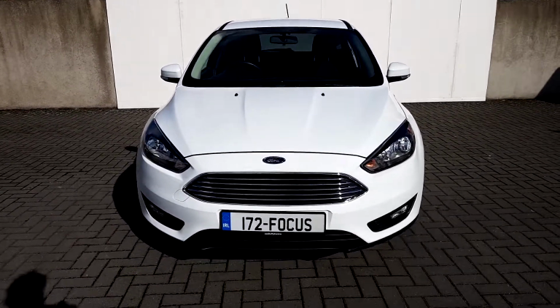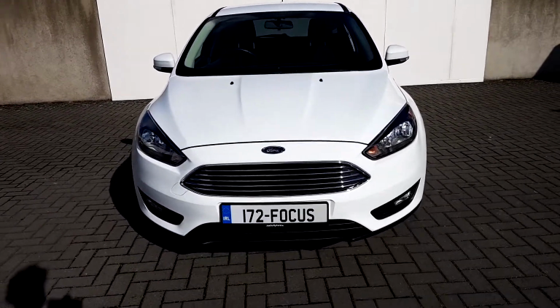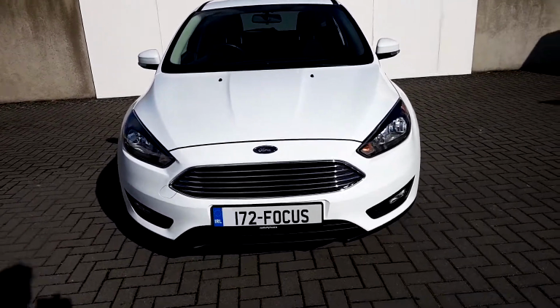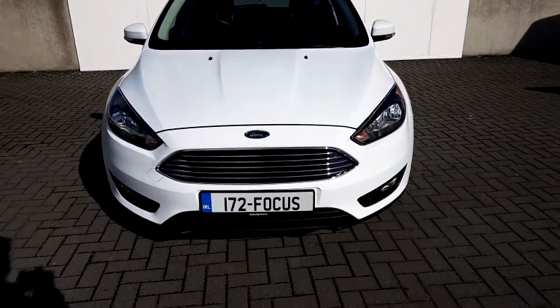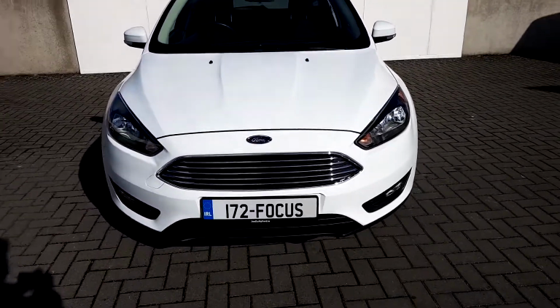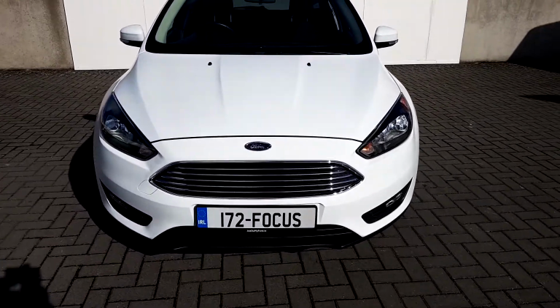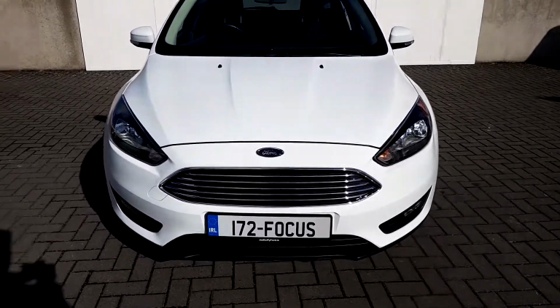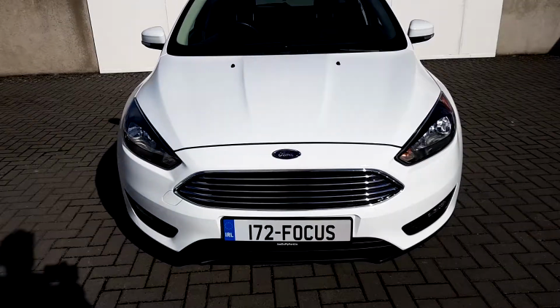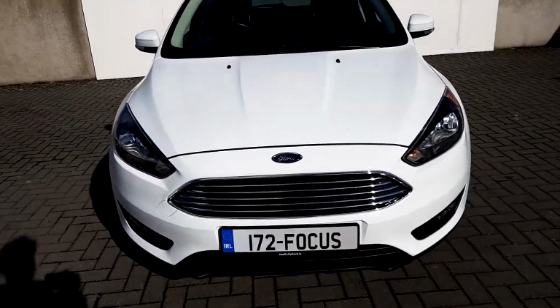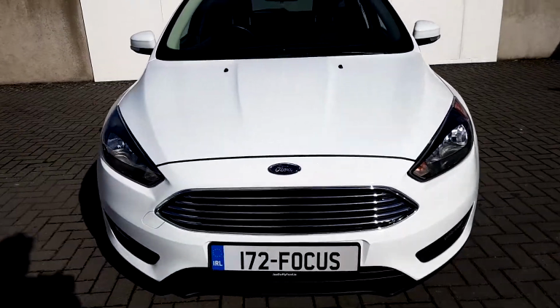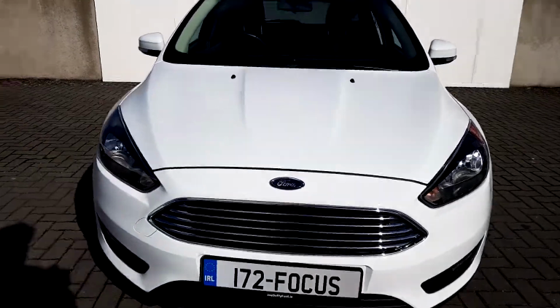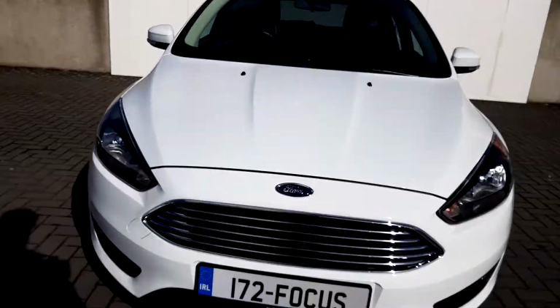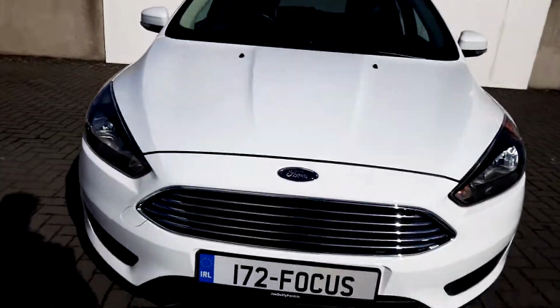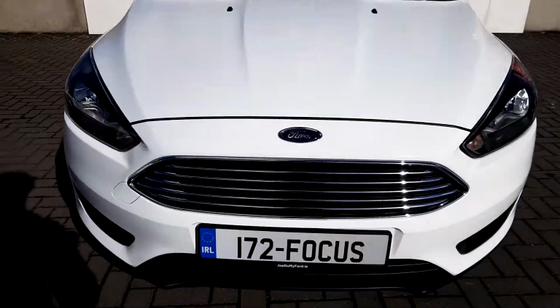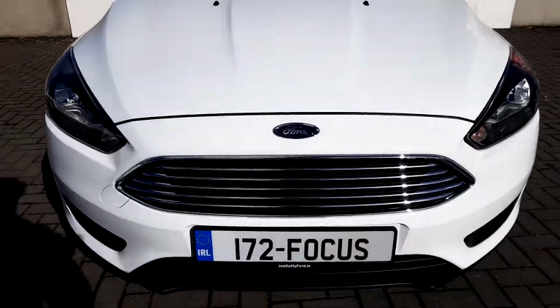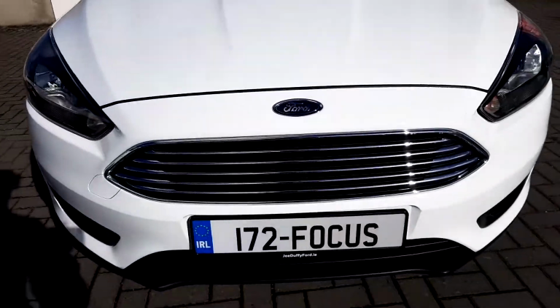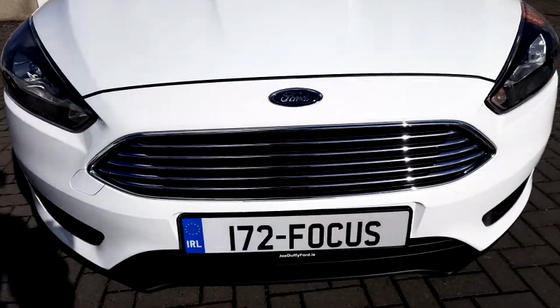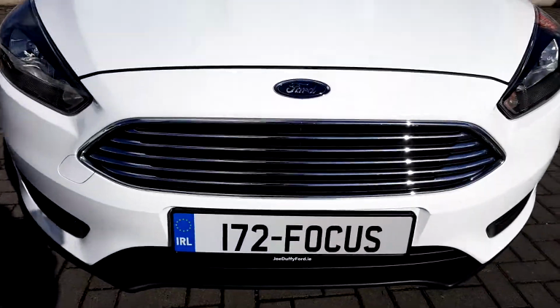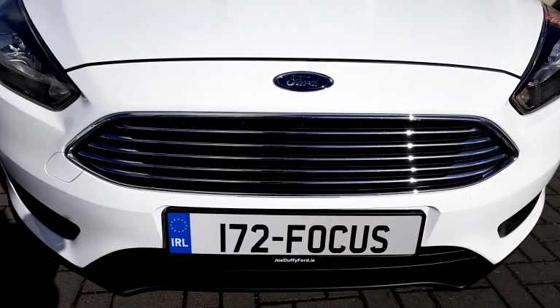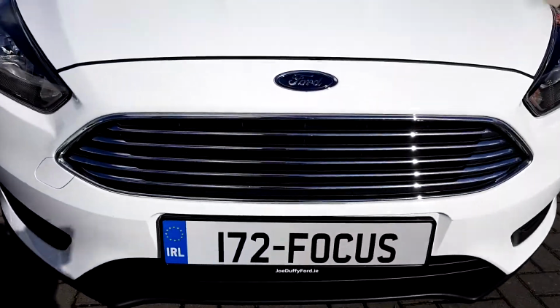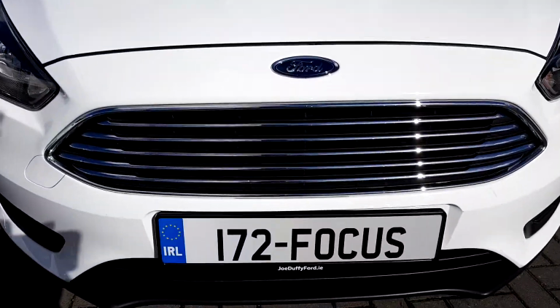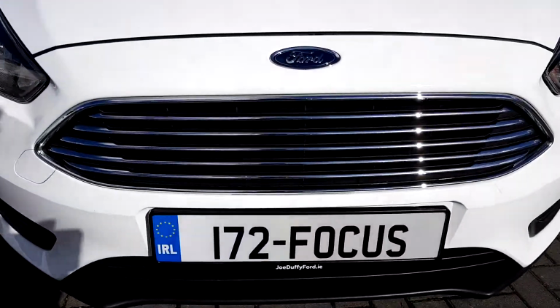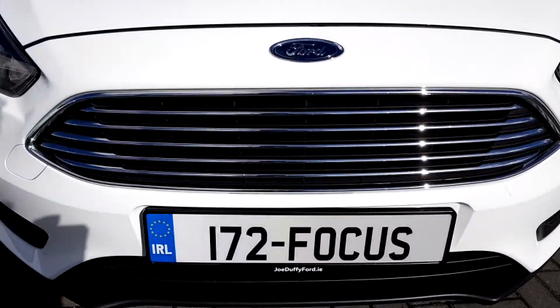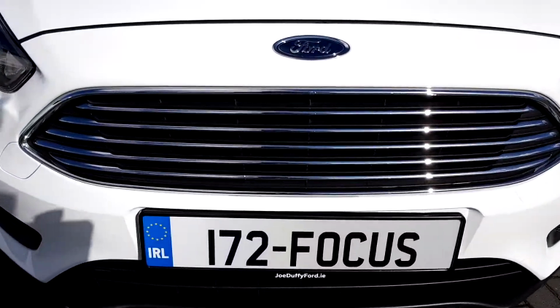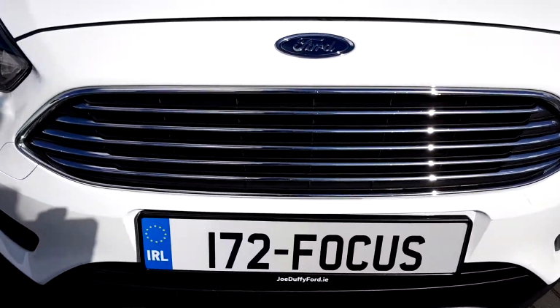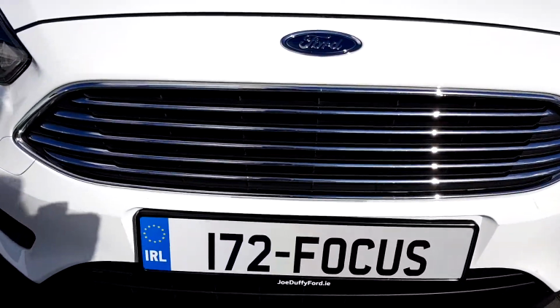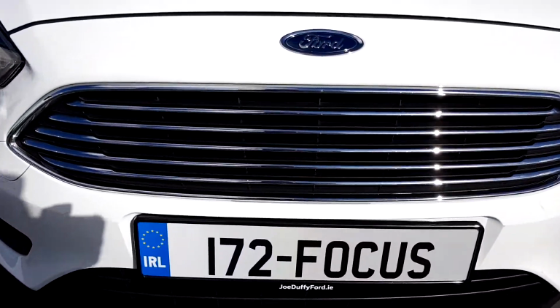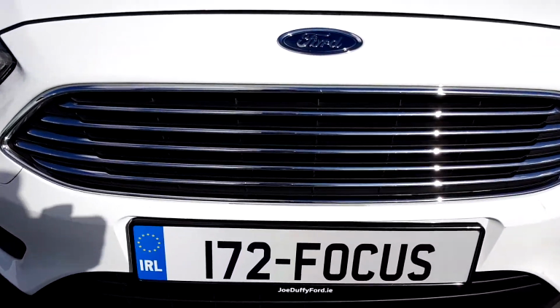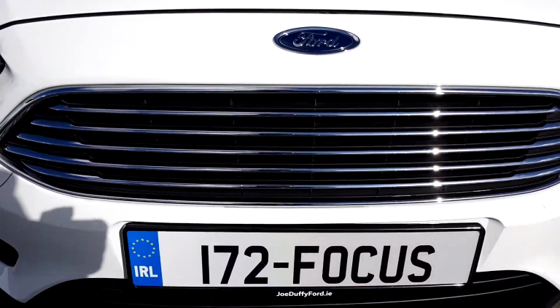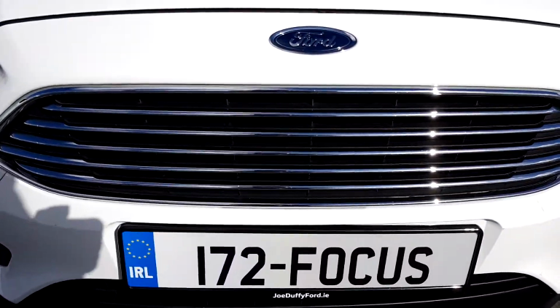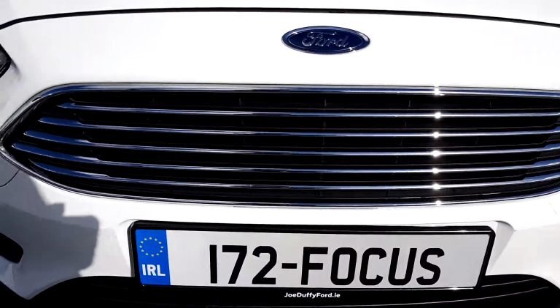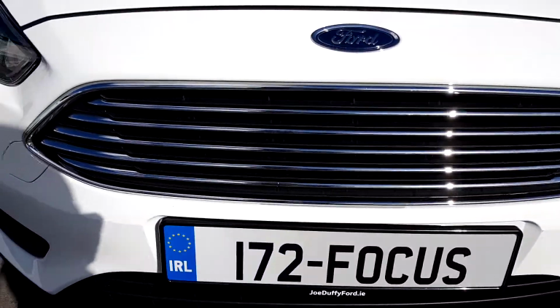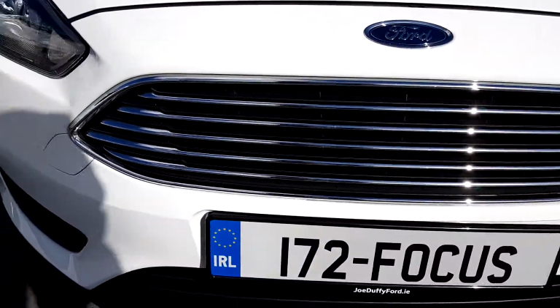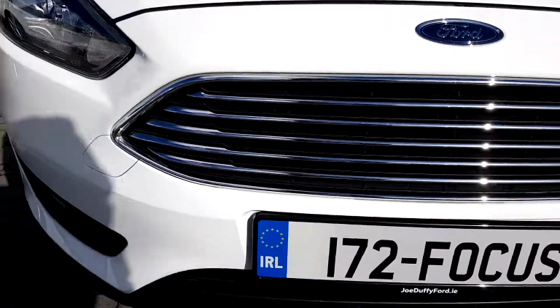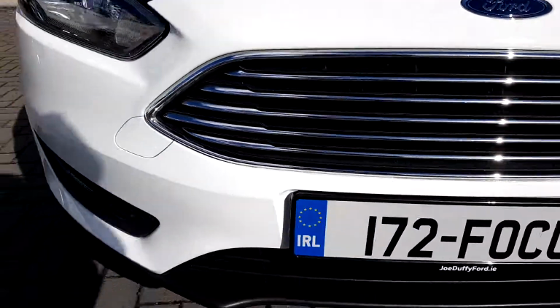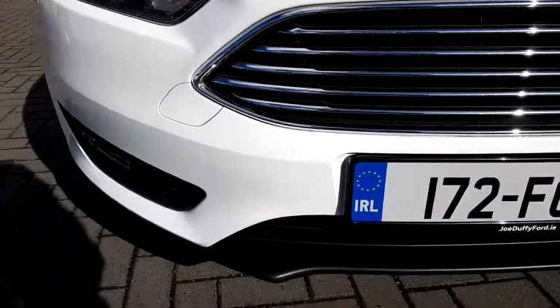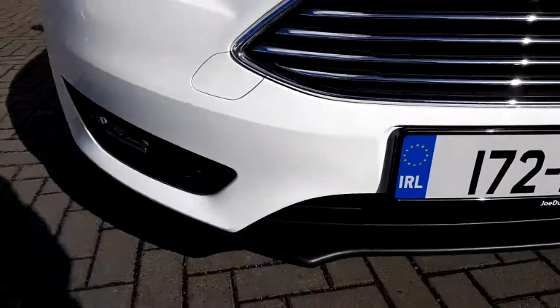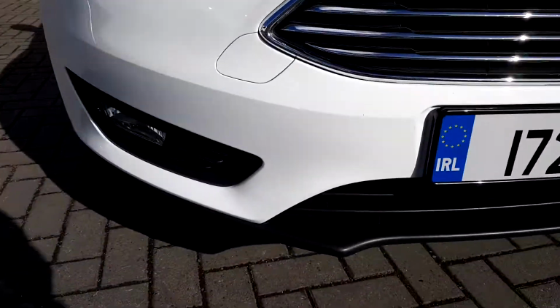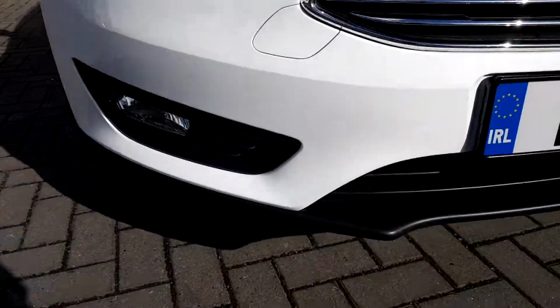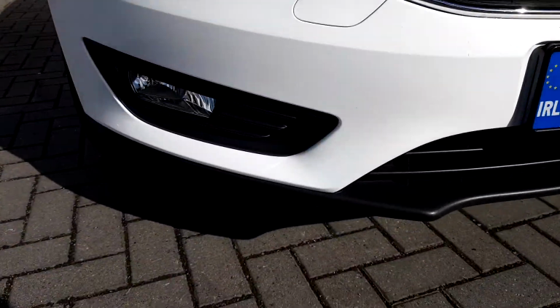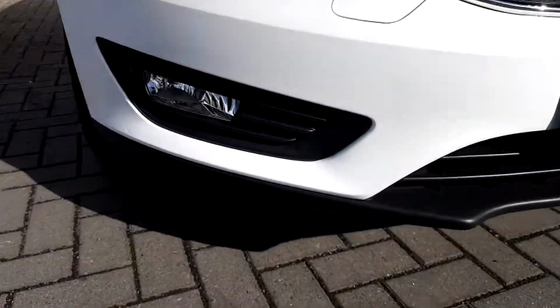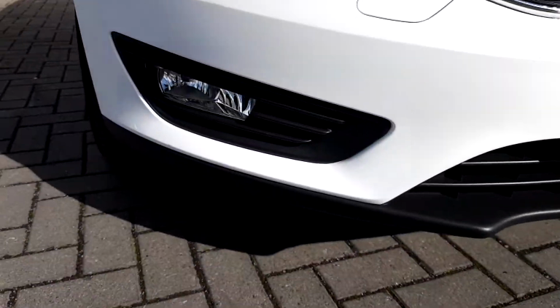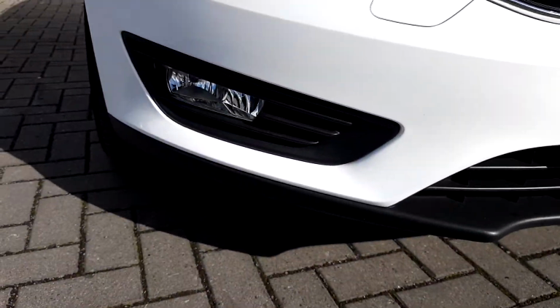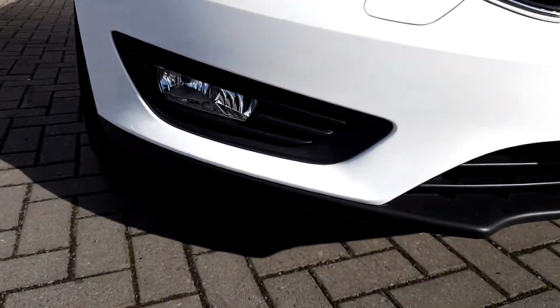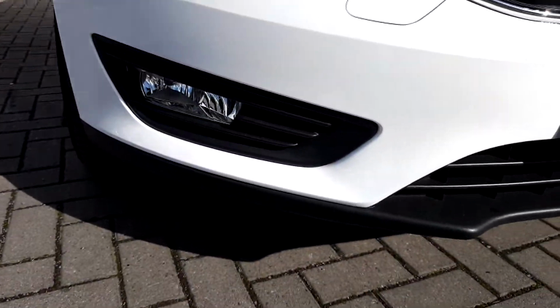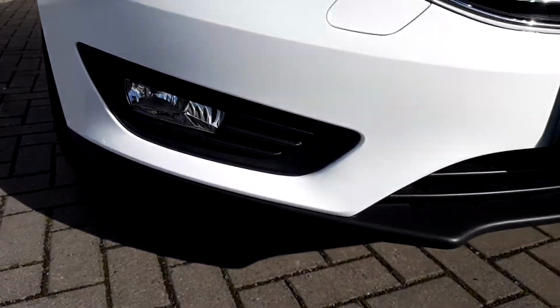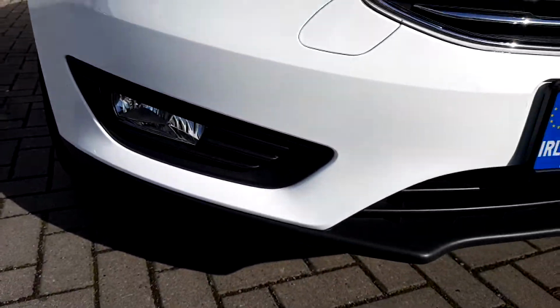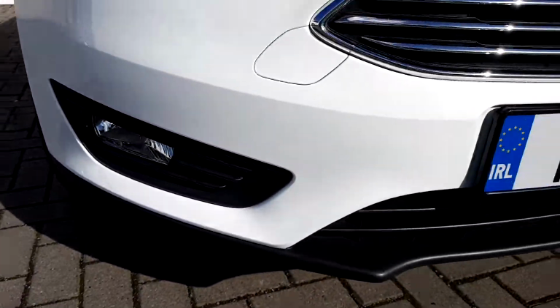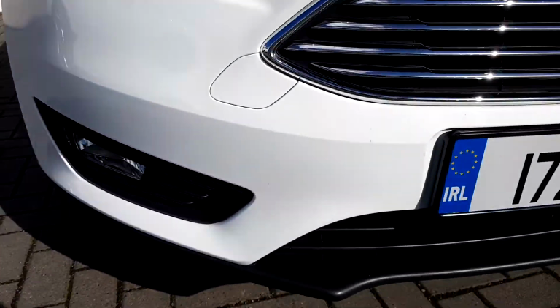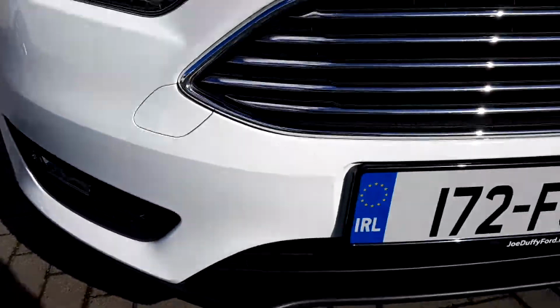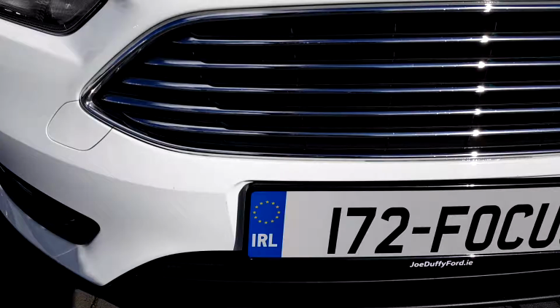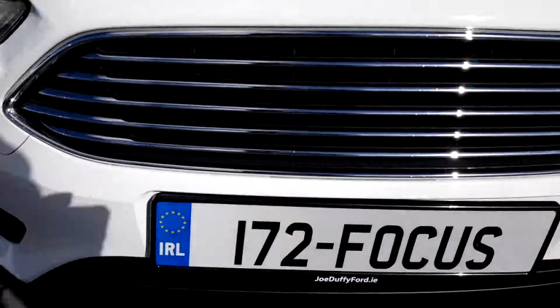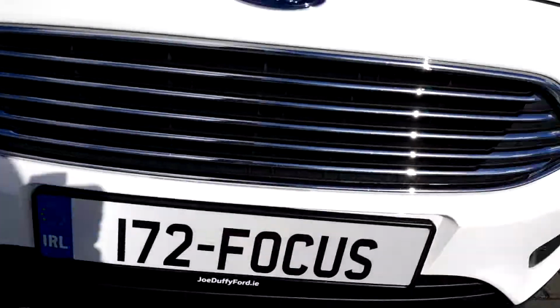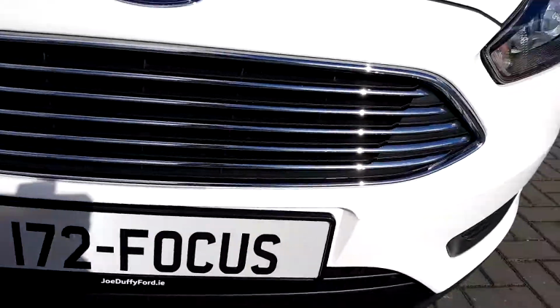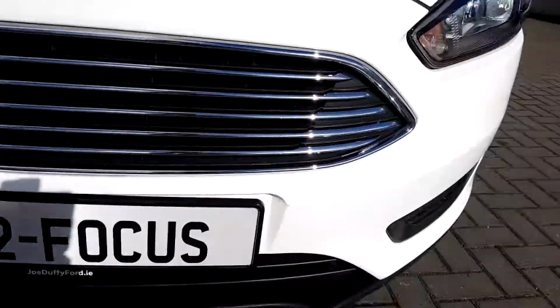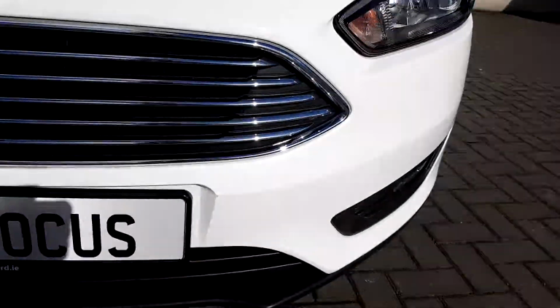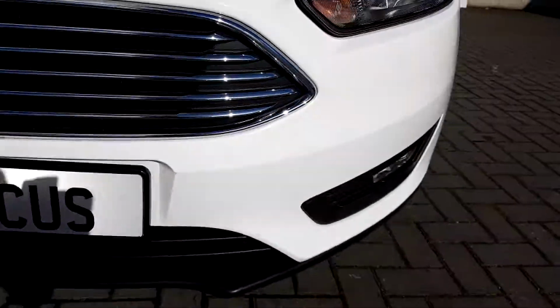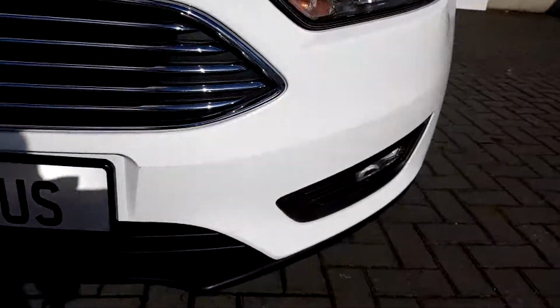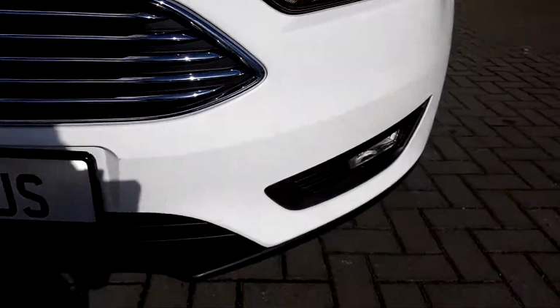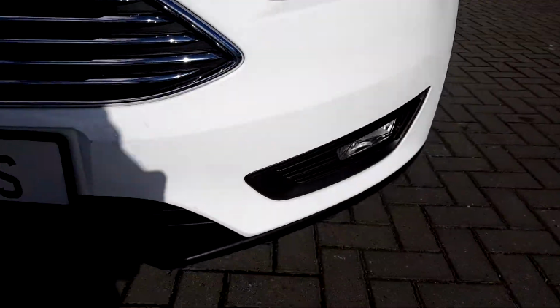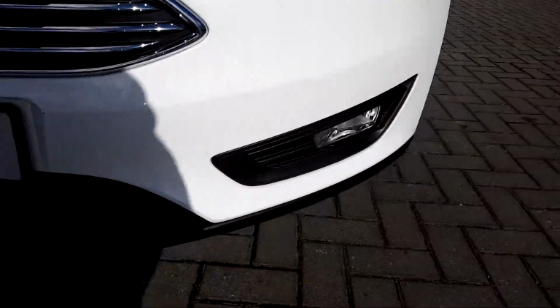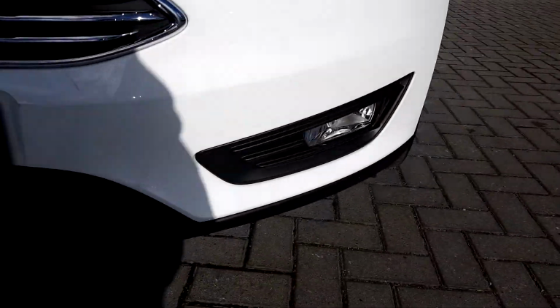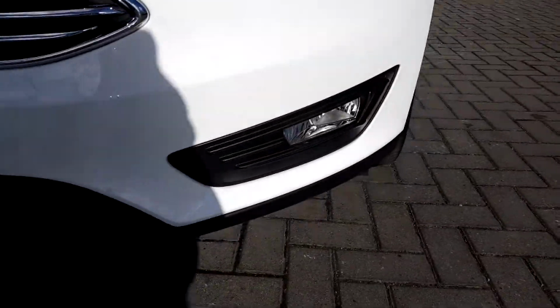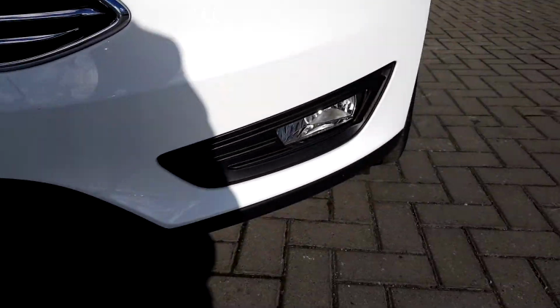We start off here at the front, where we can see the front grille with the chrome detailing. You can also see the front fog lights here and here.